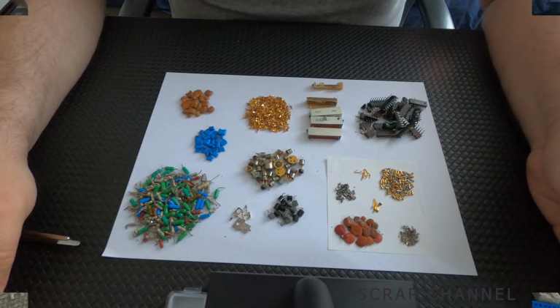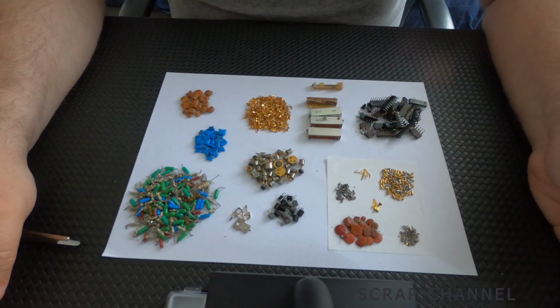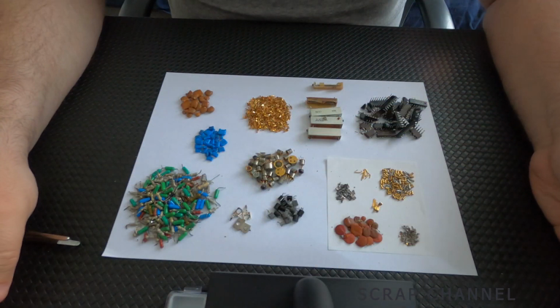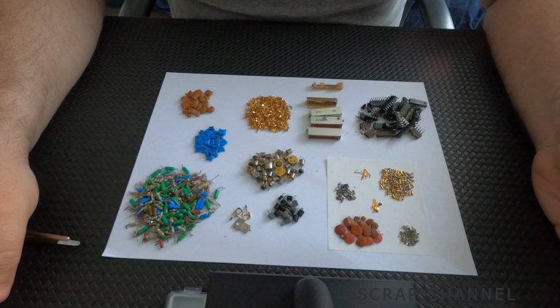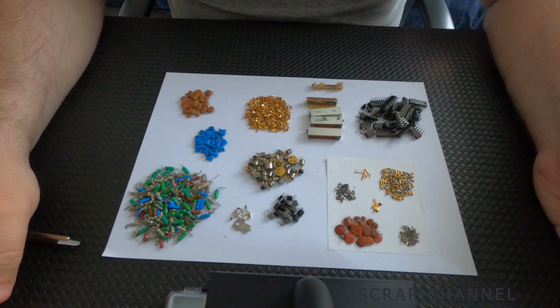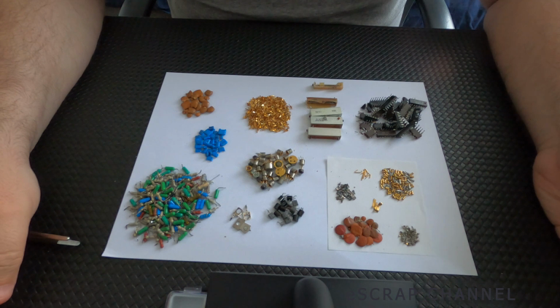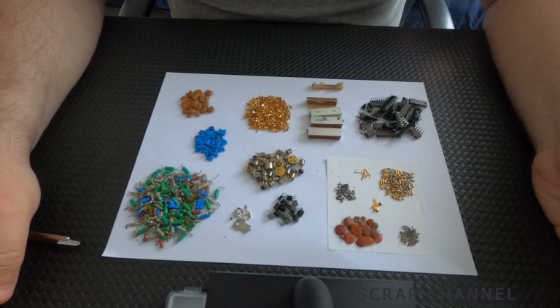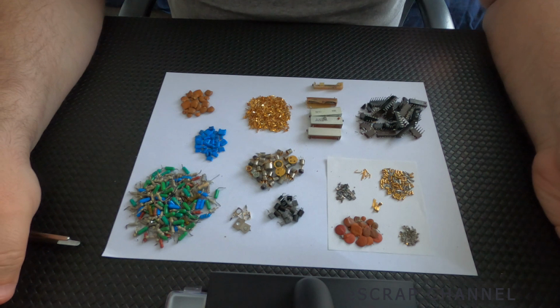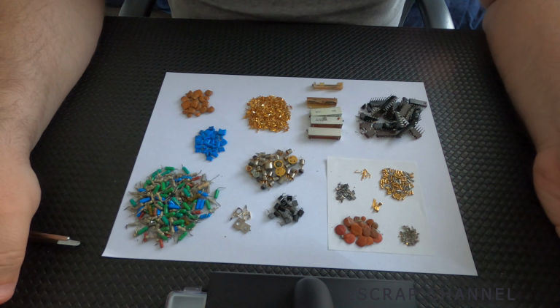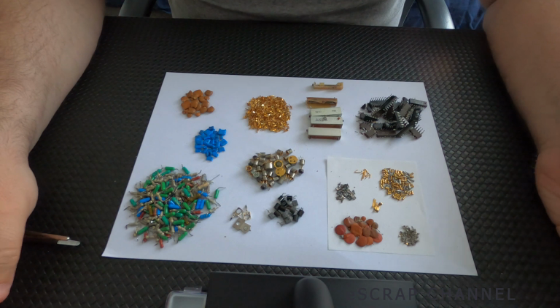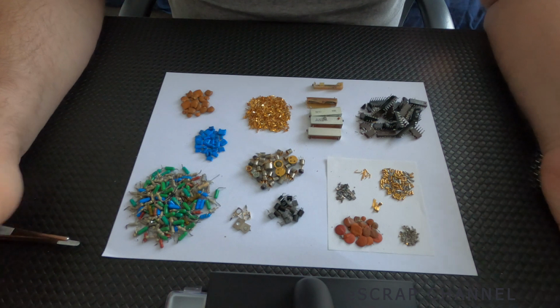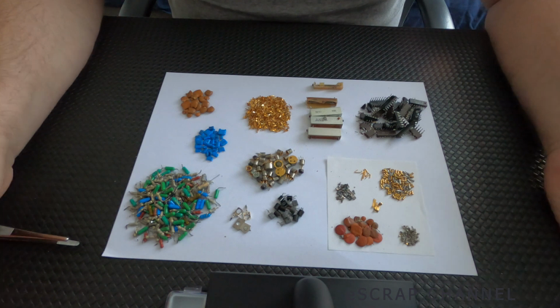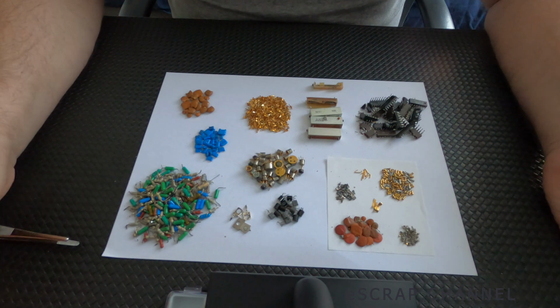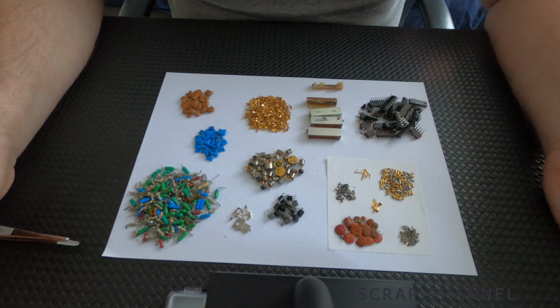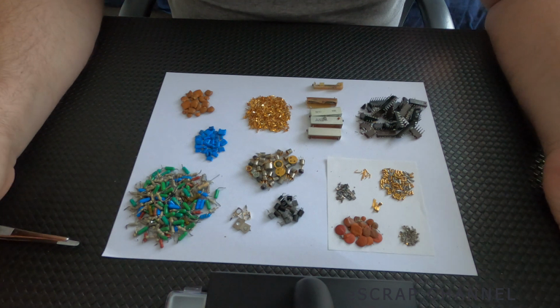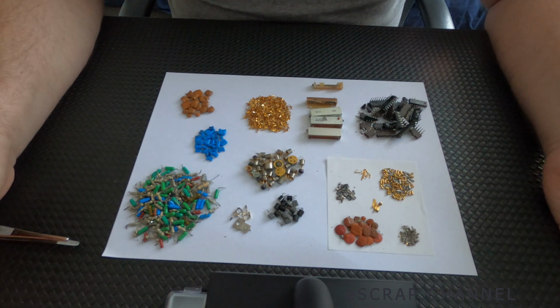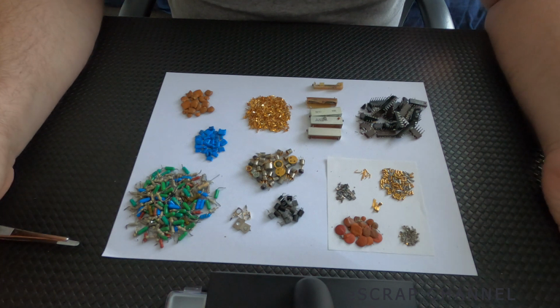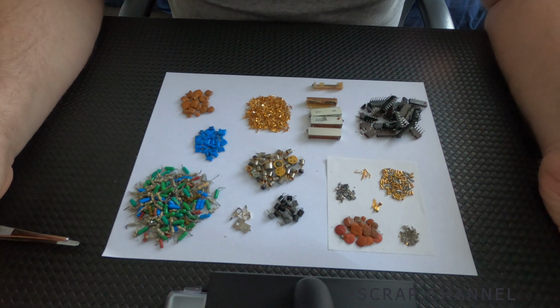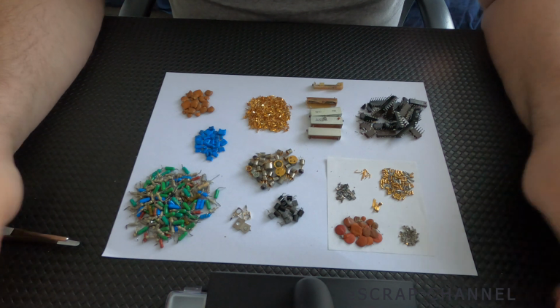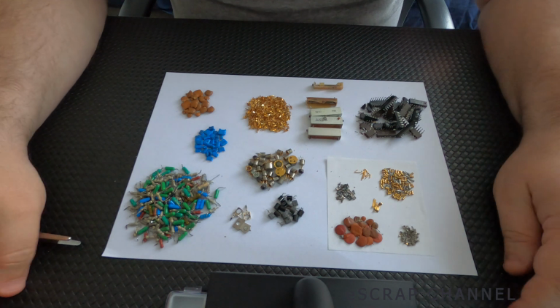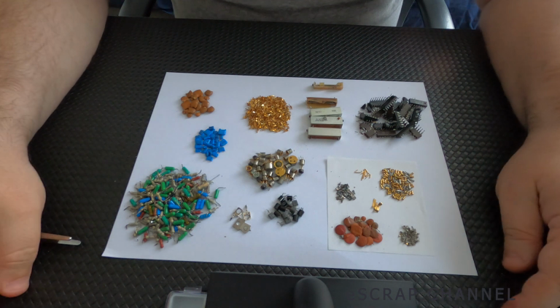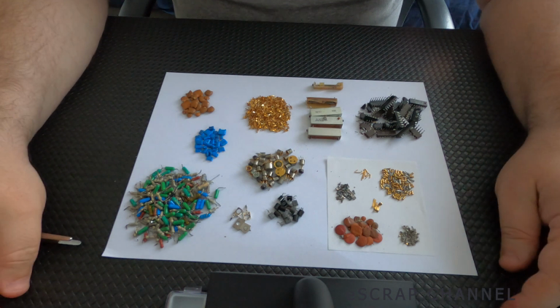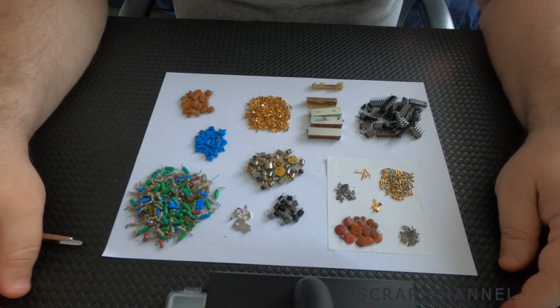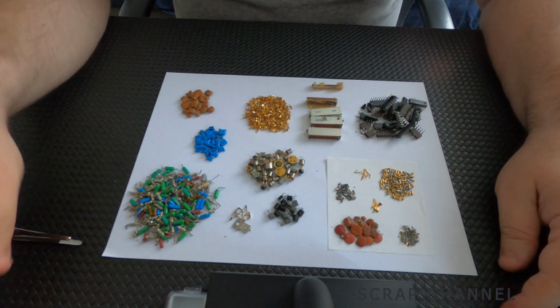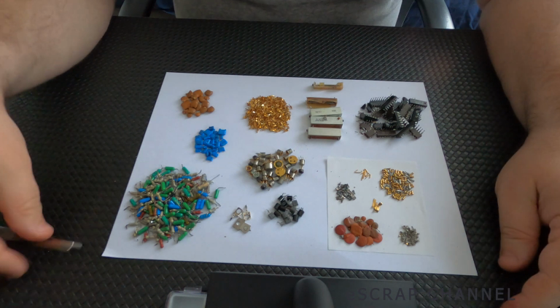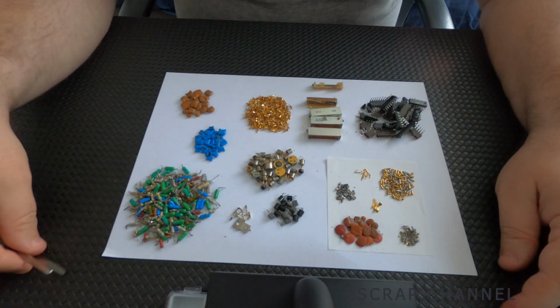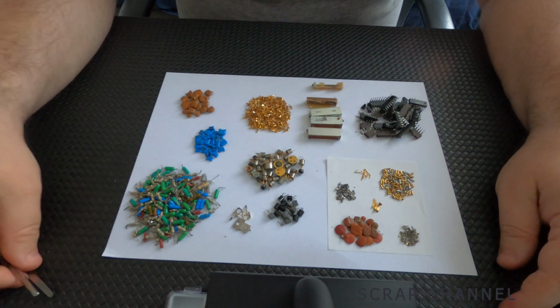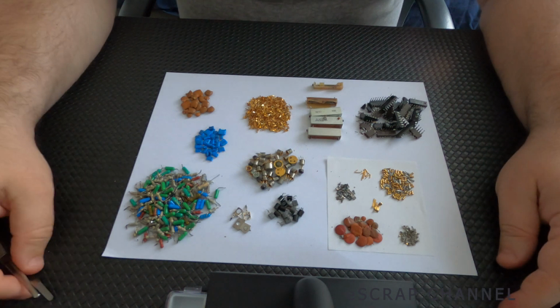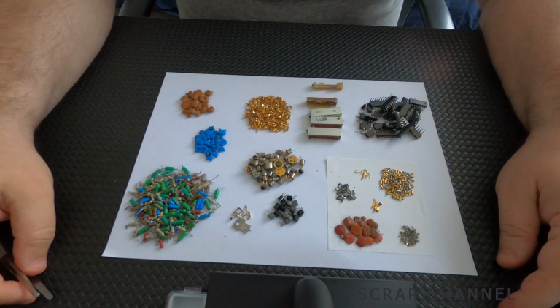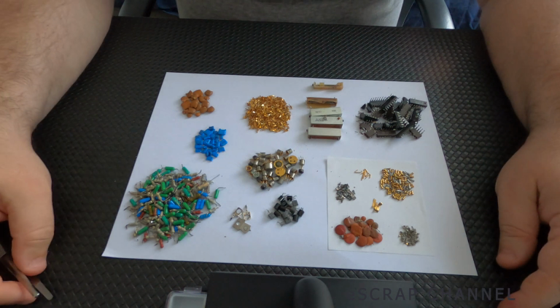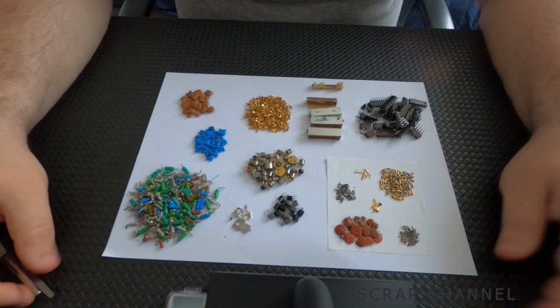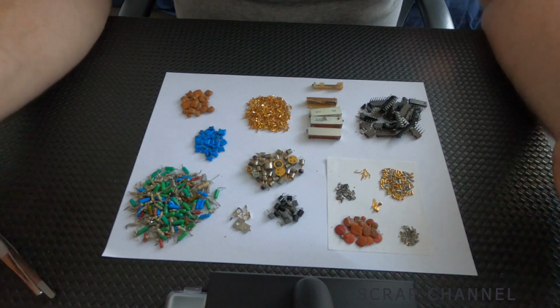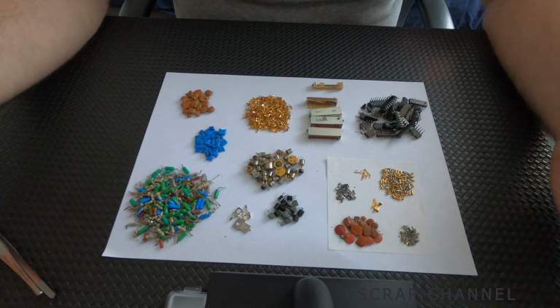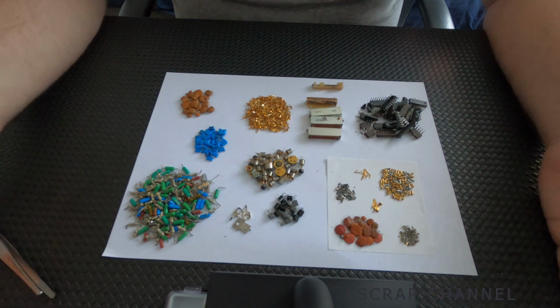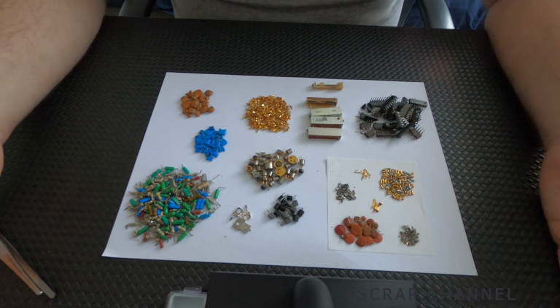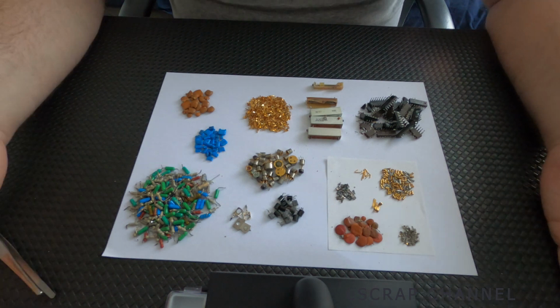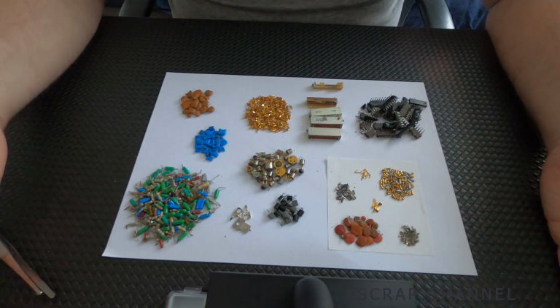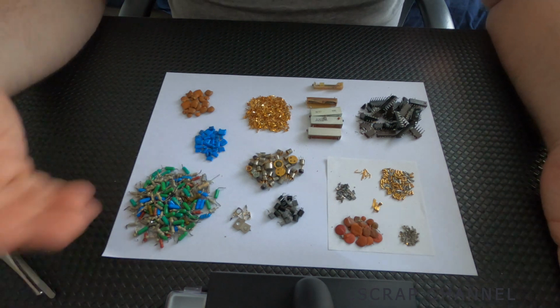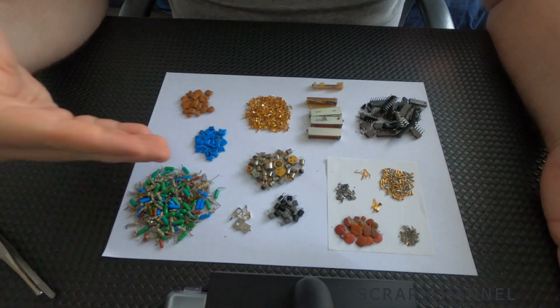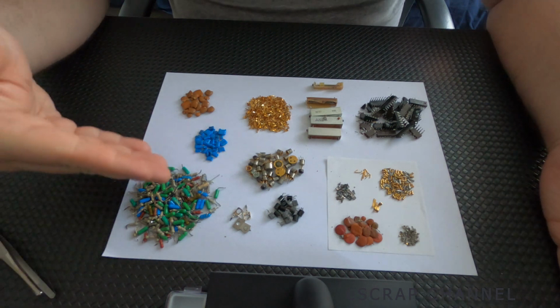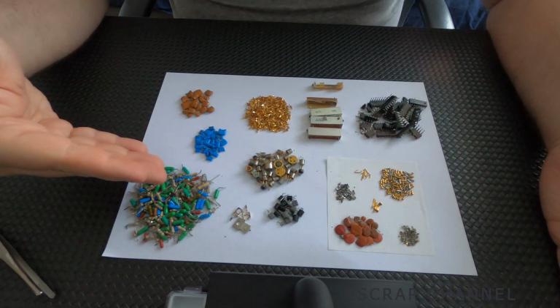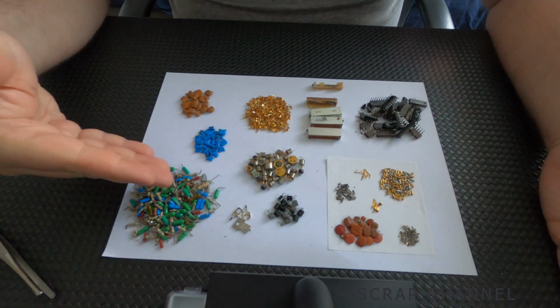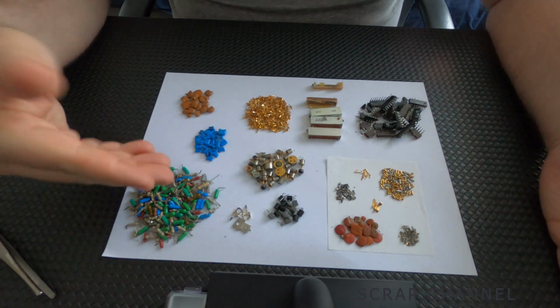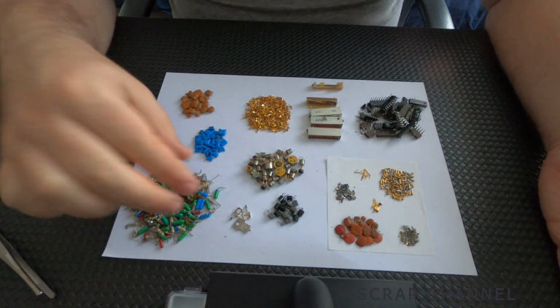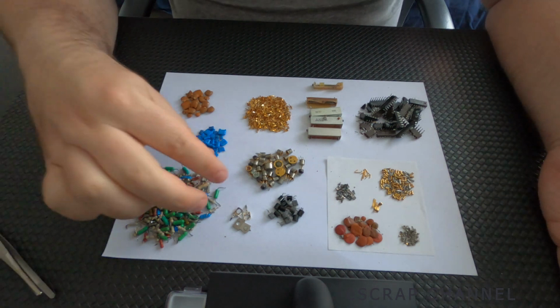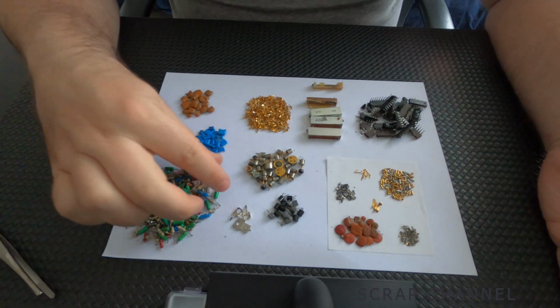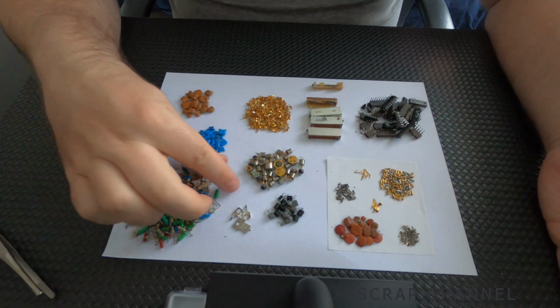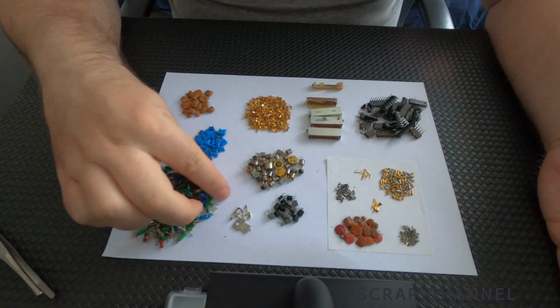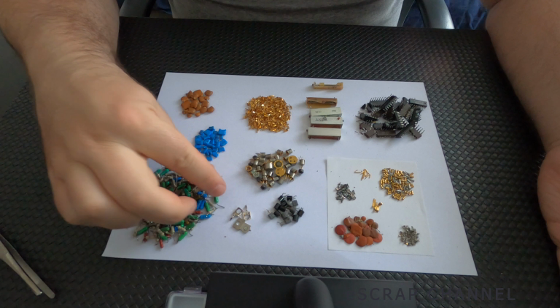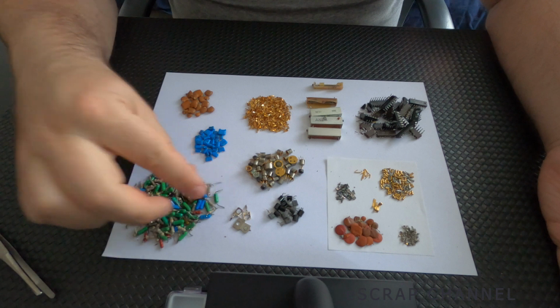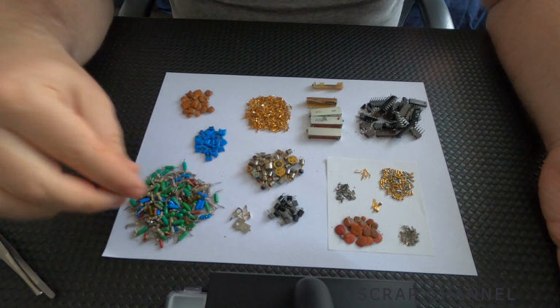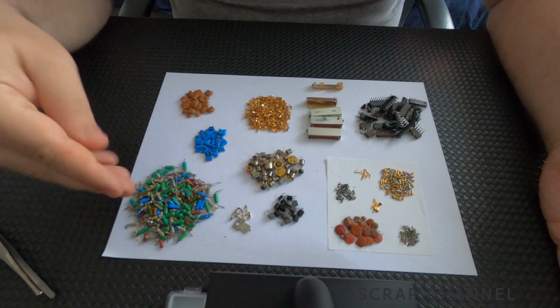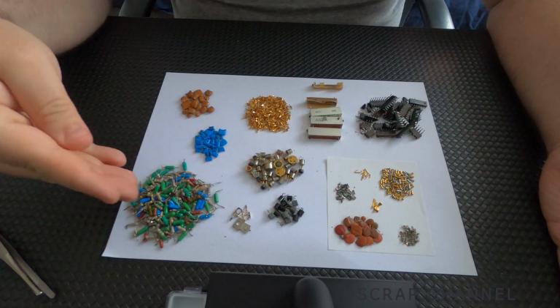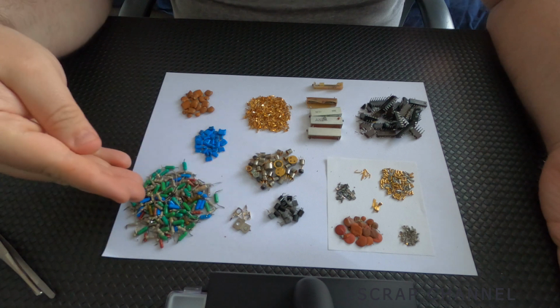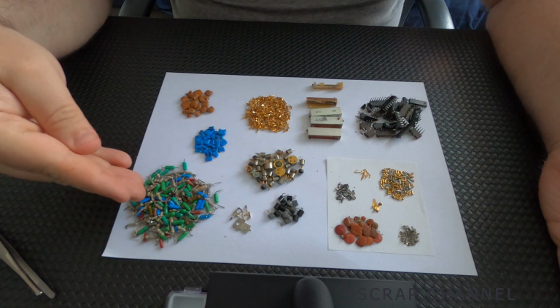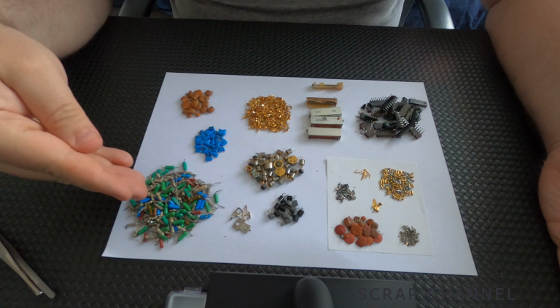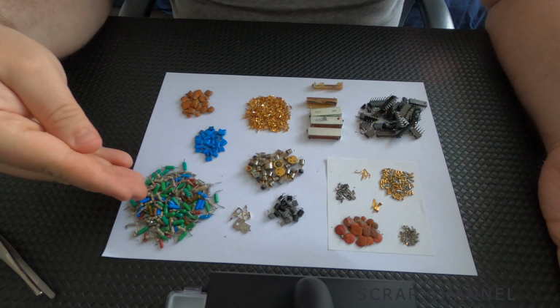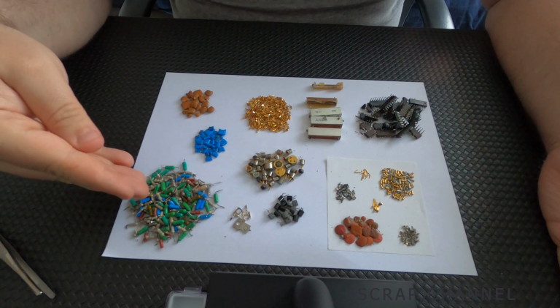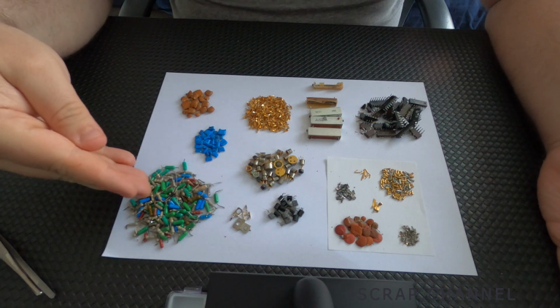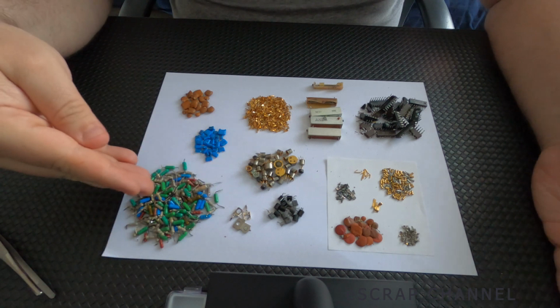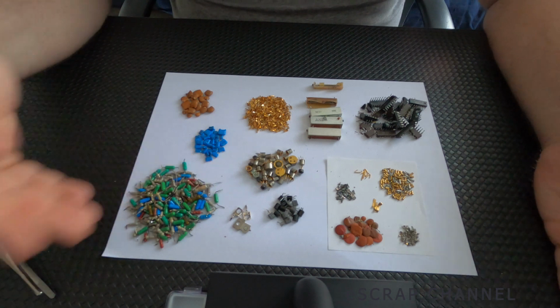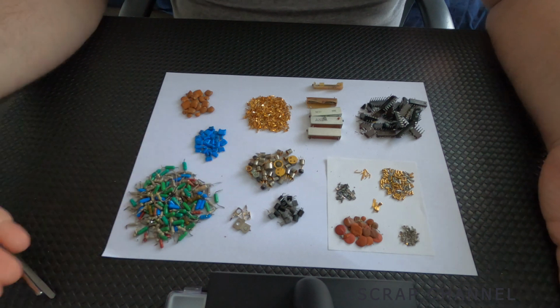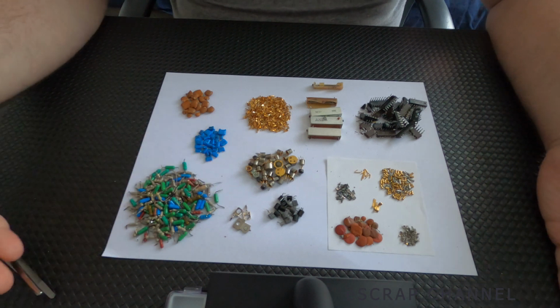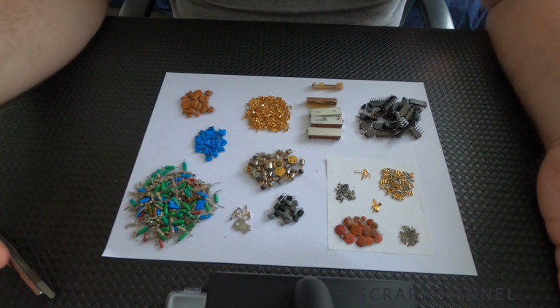Okay guys, that's what we have at the very end. Let's start from this big pile. In this big pile, we have nothing.